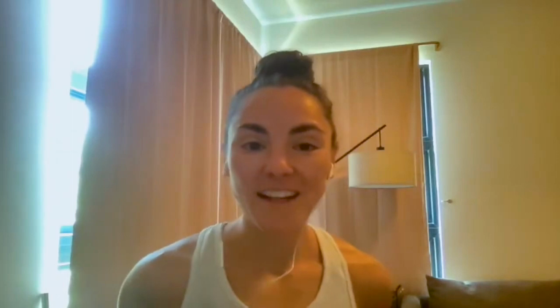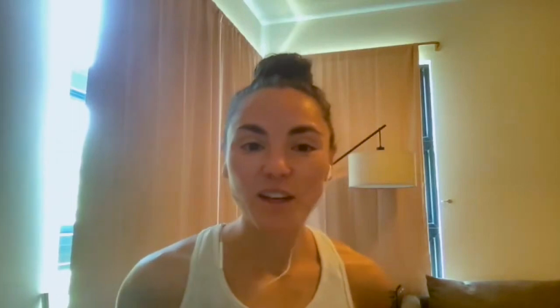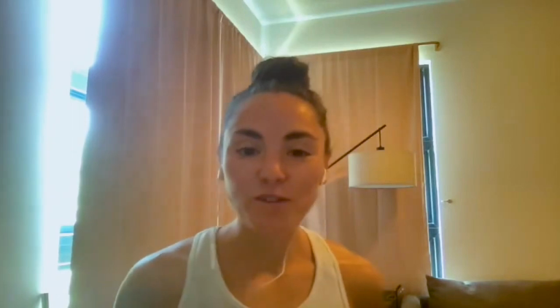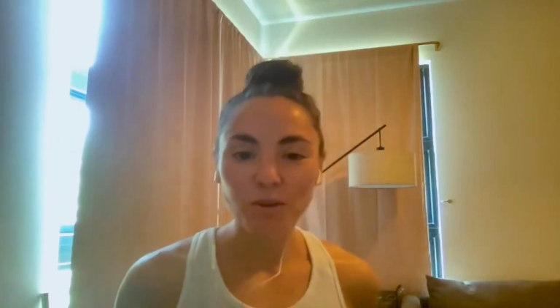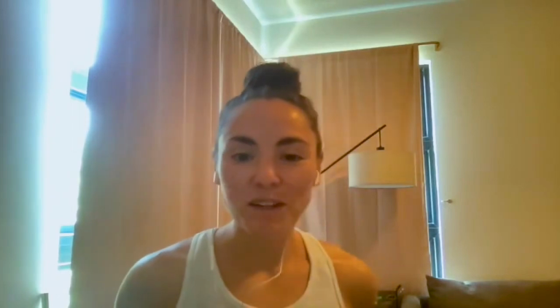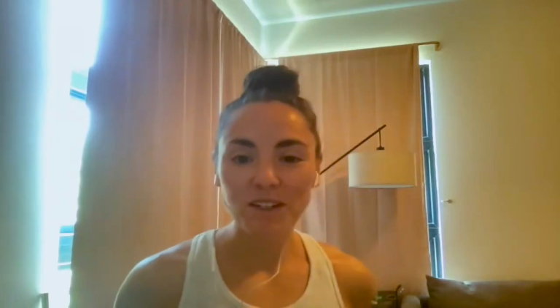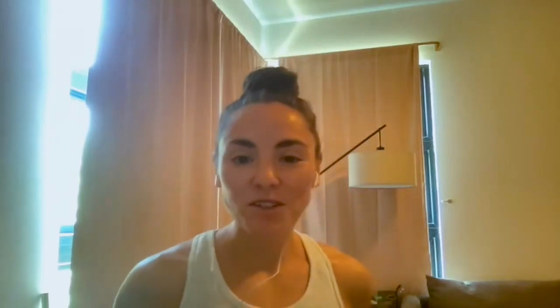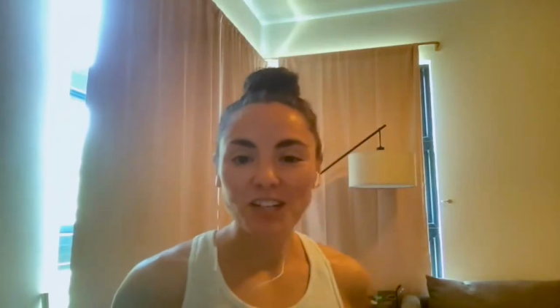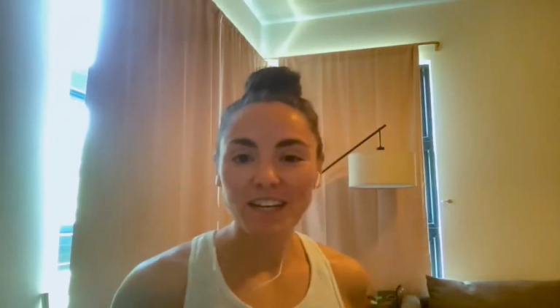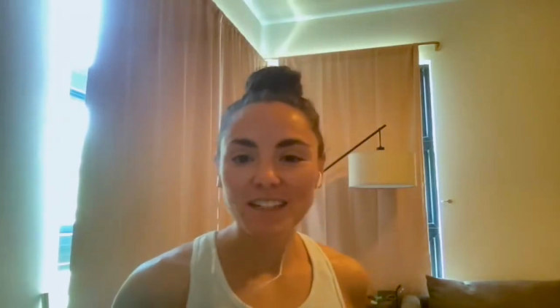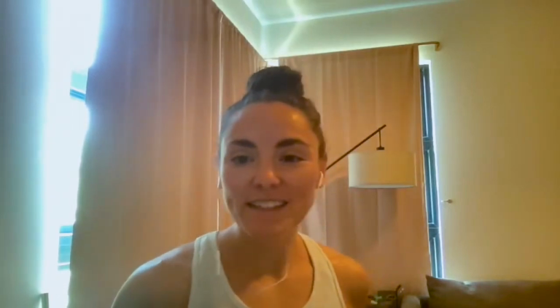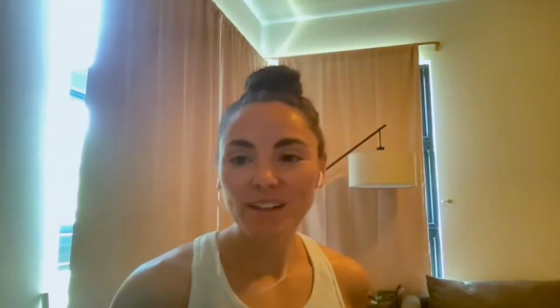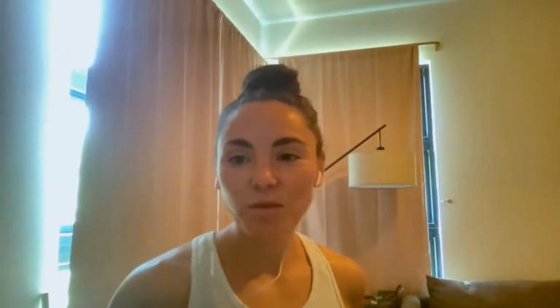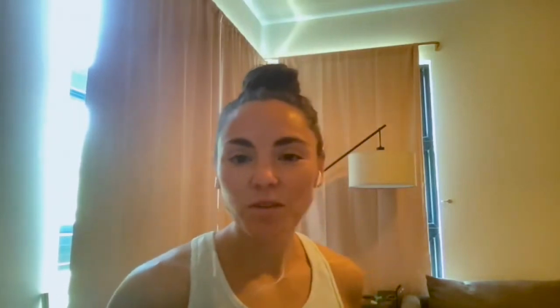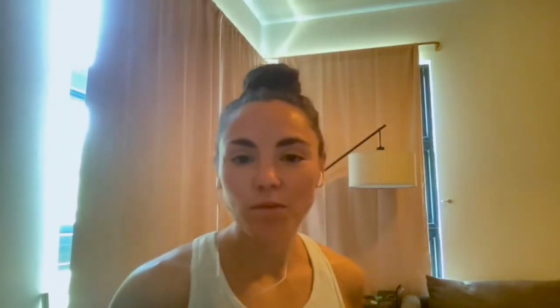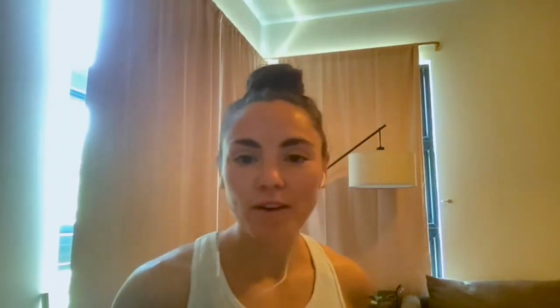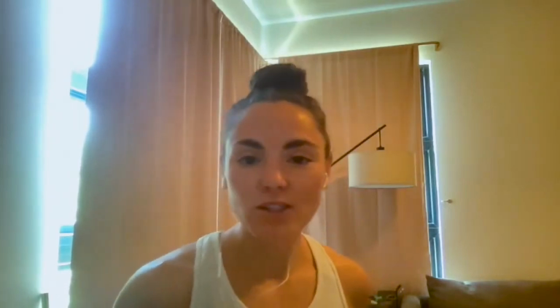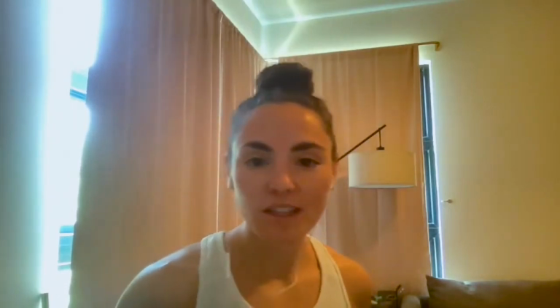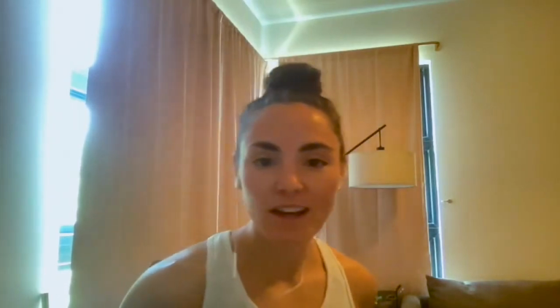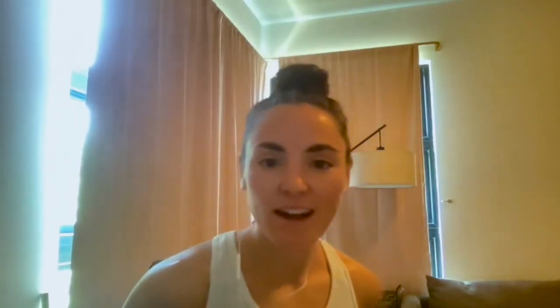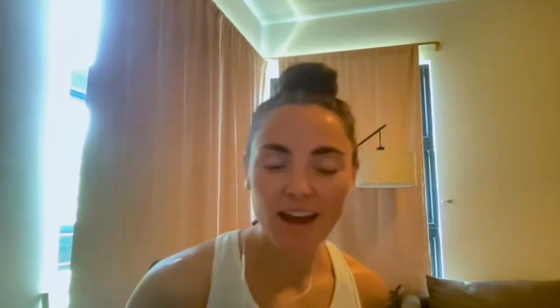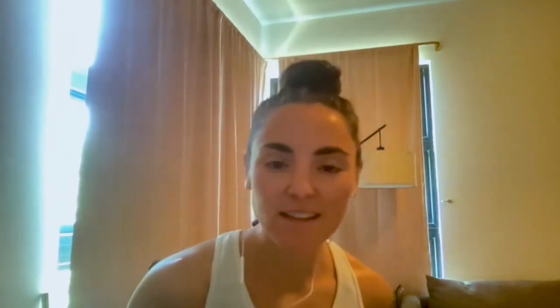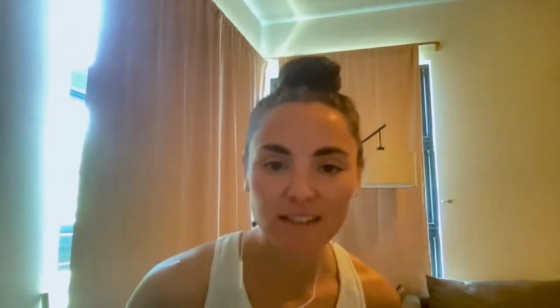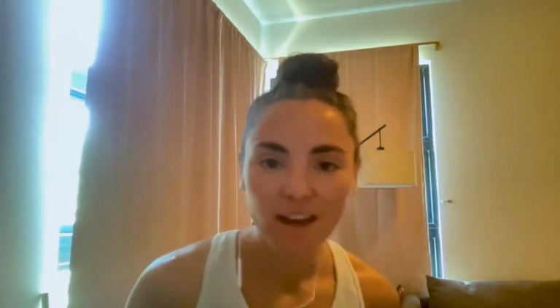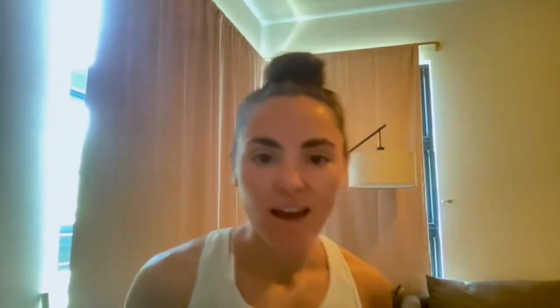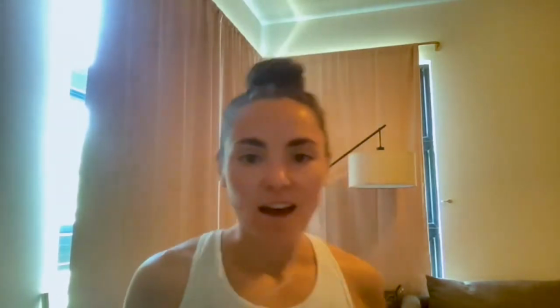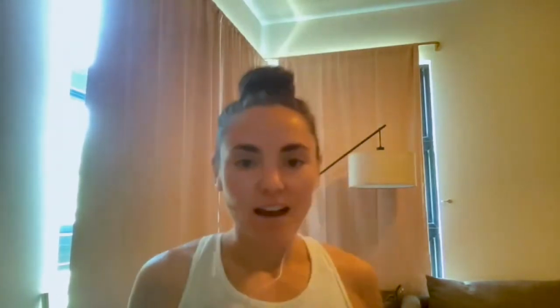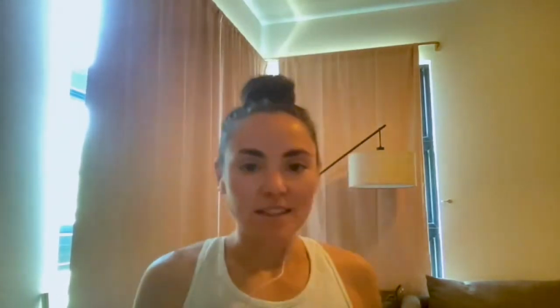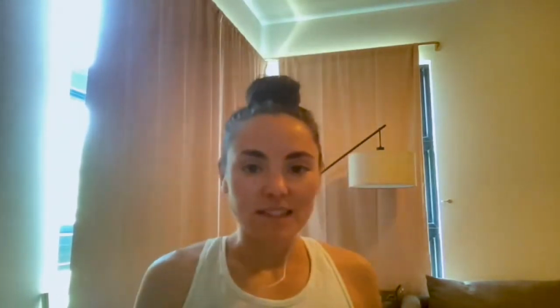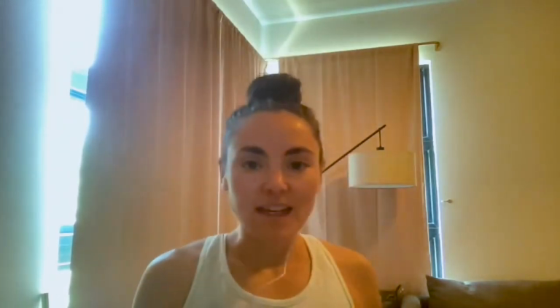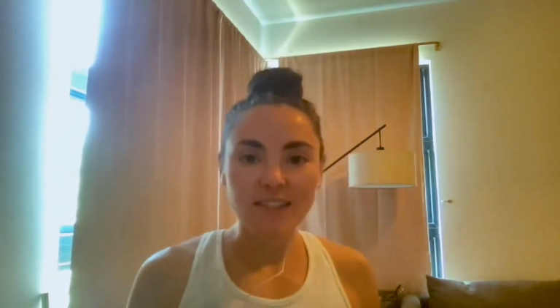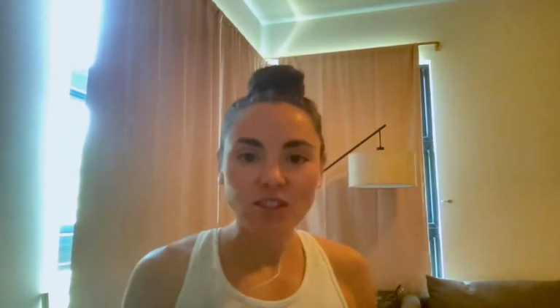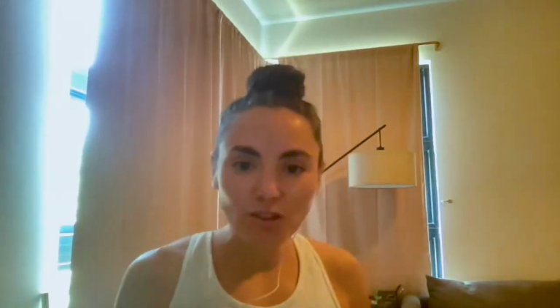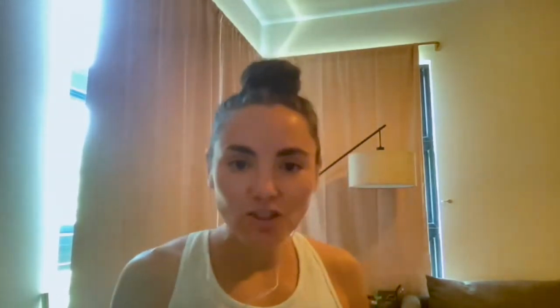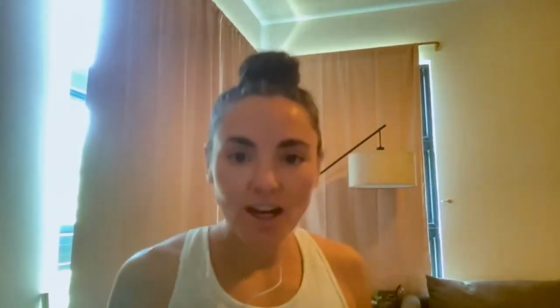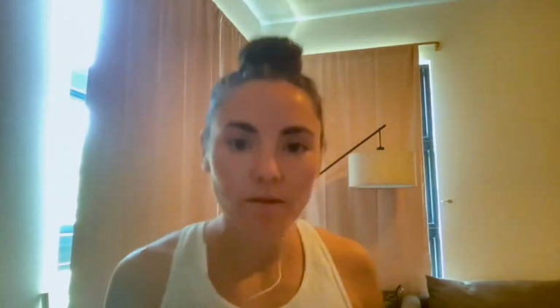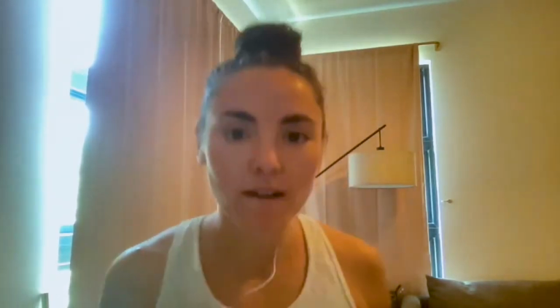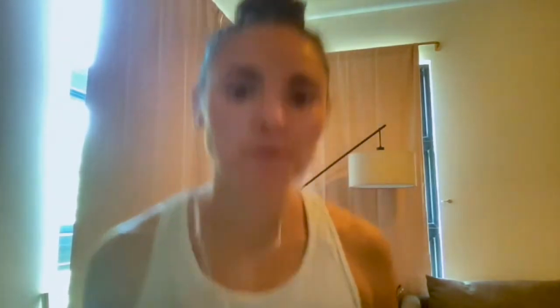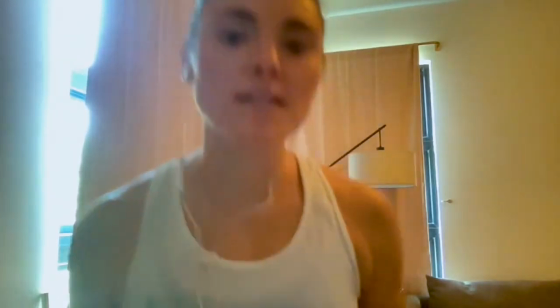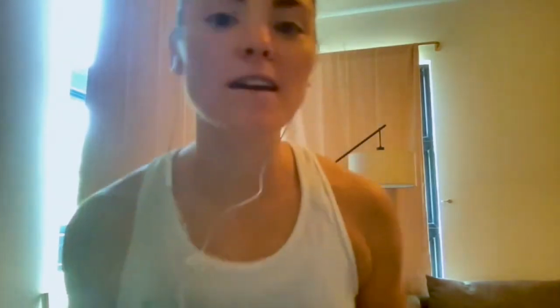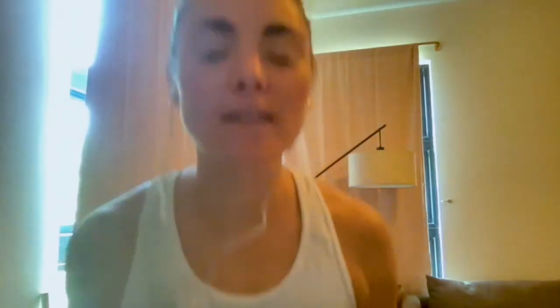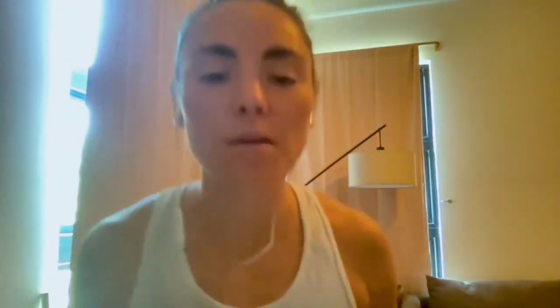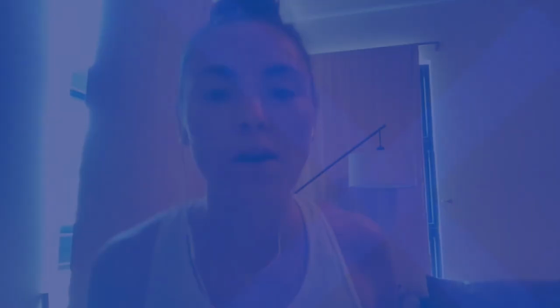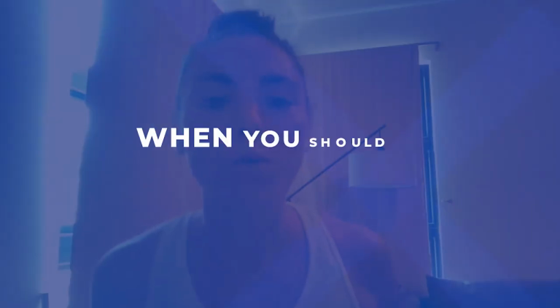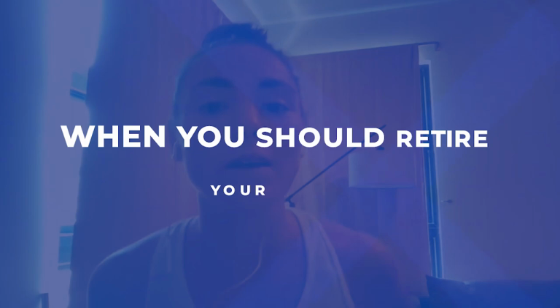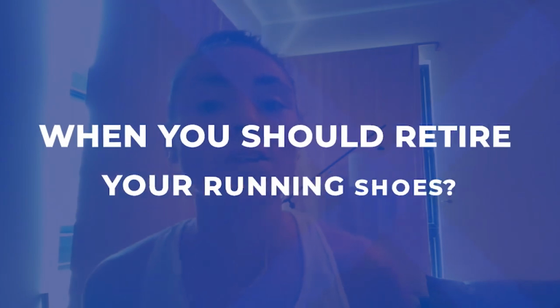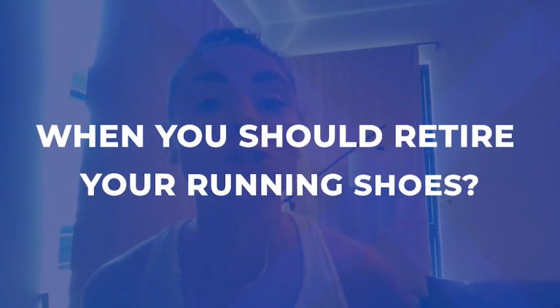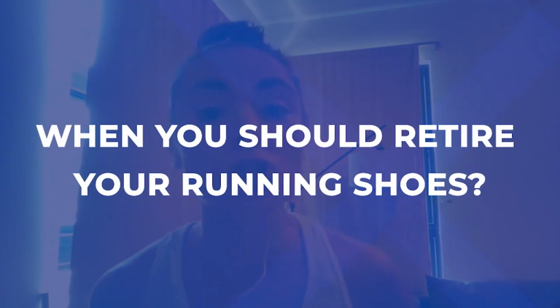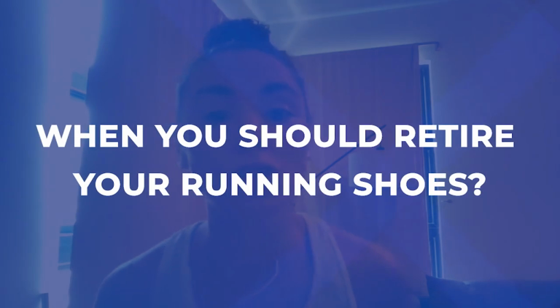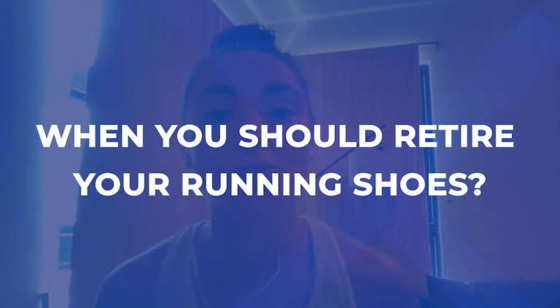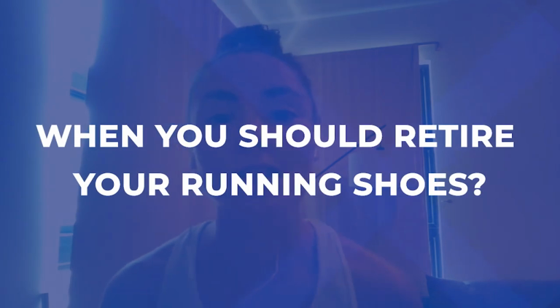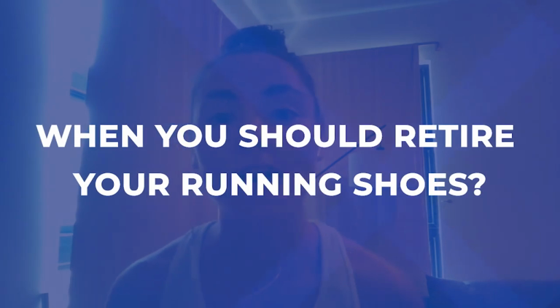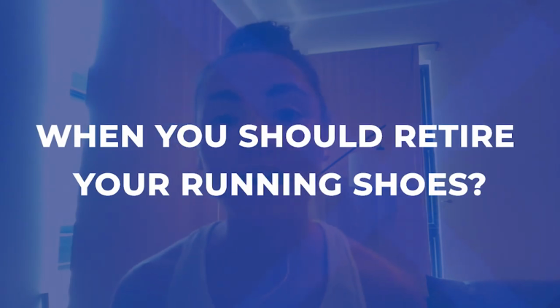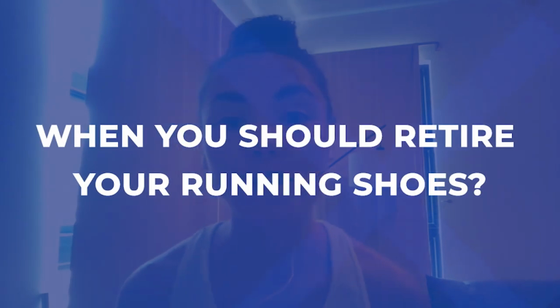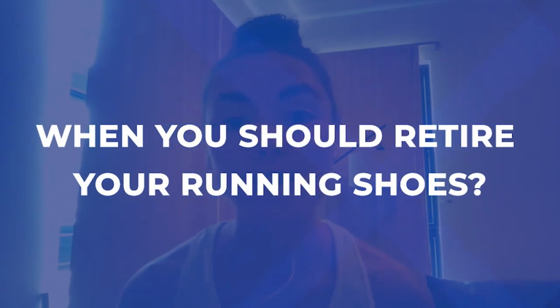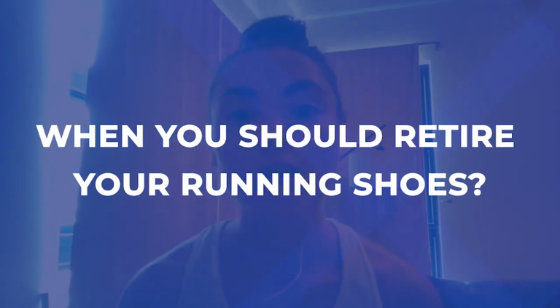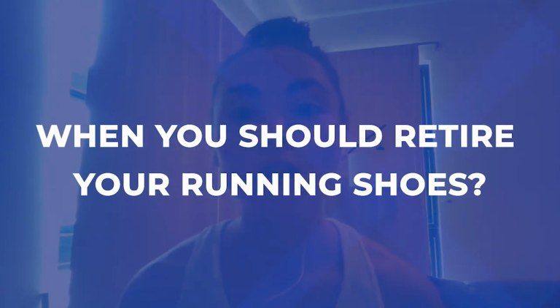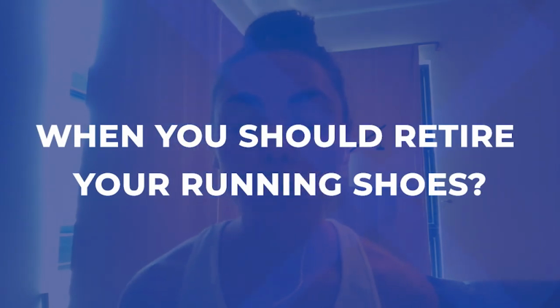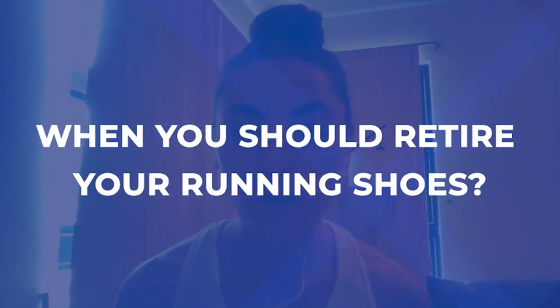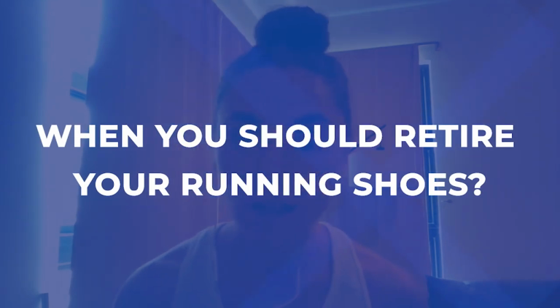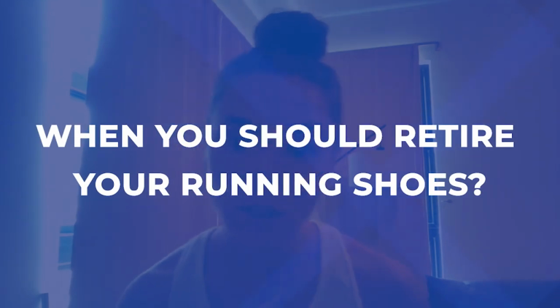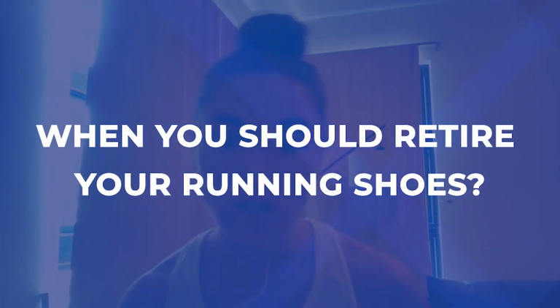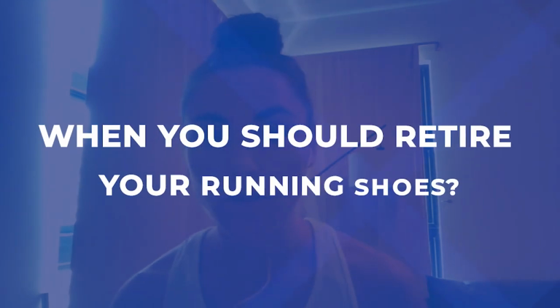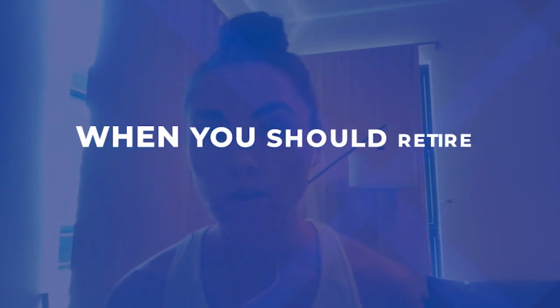Hello everyone, Coach Andy here with Runners Connect. On today's Coach Chat we are going to be talking about when you should retire your running shoes.